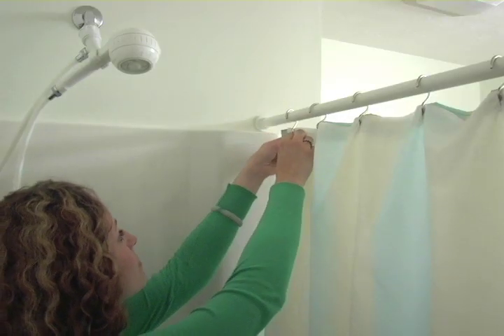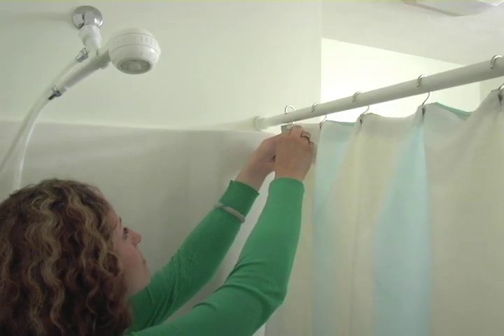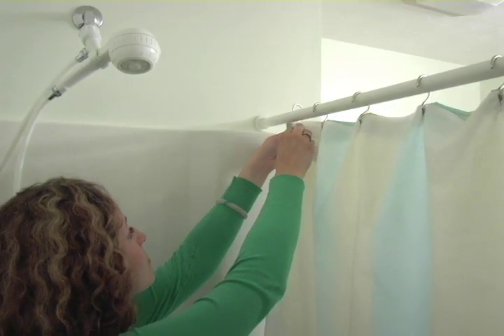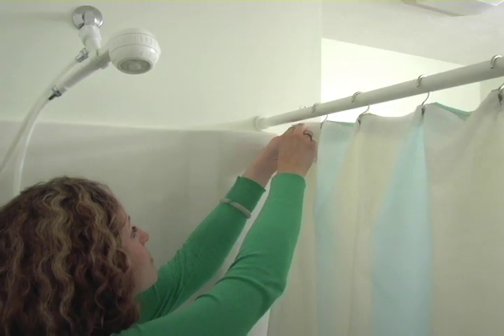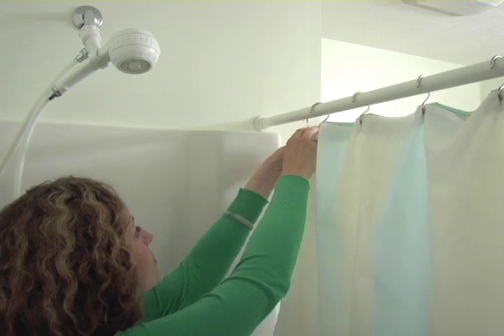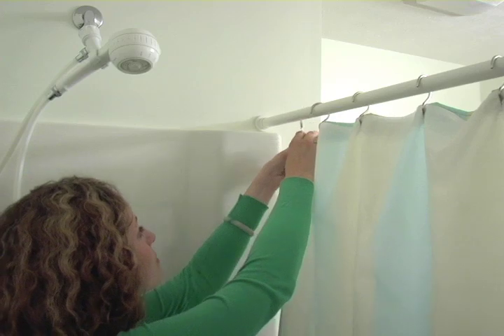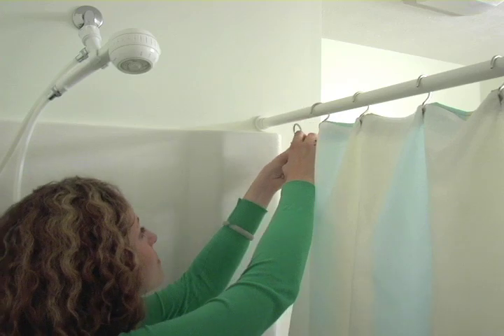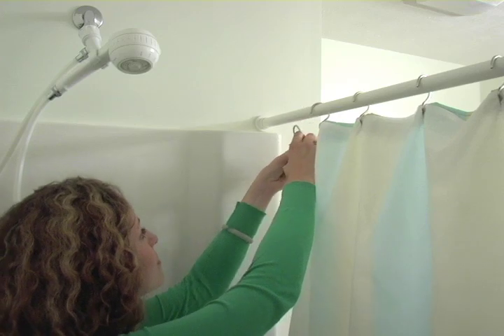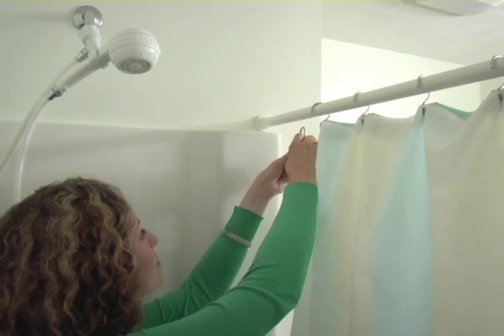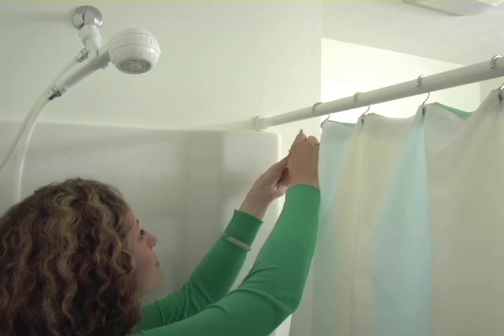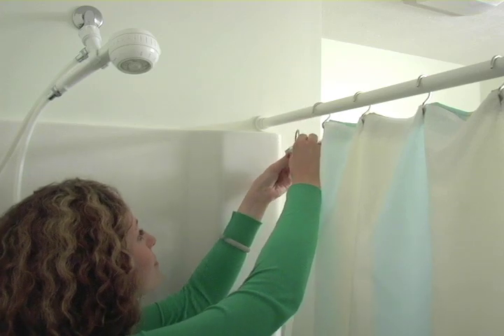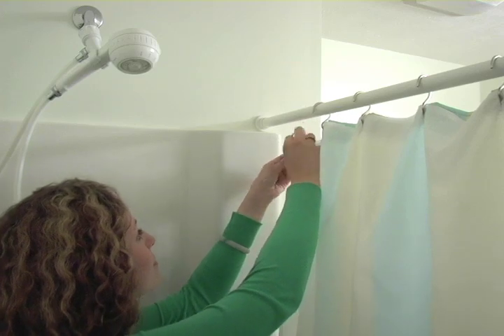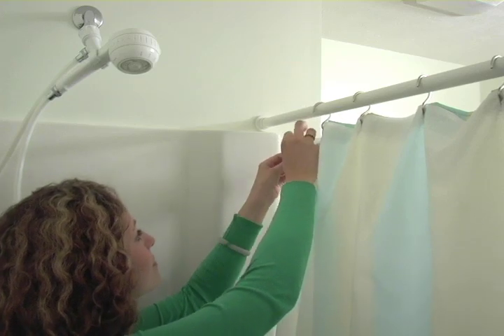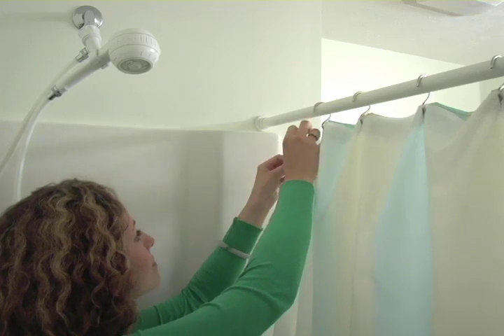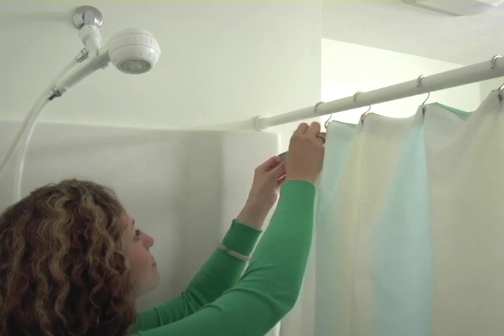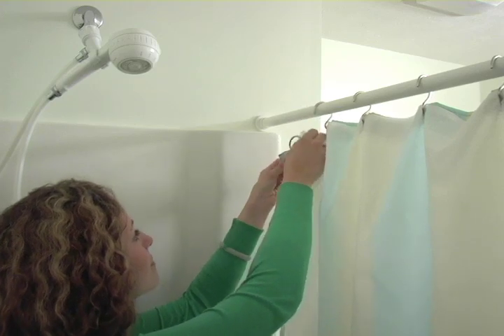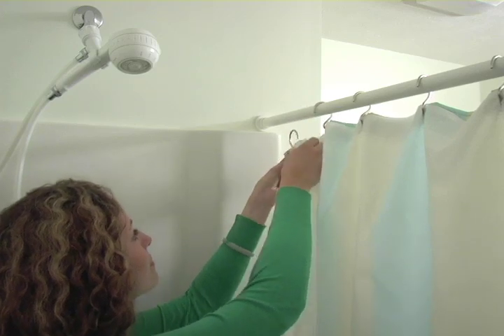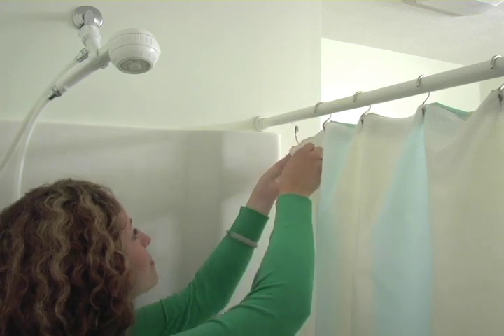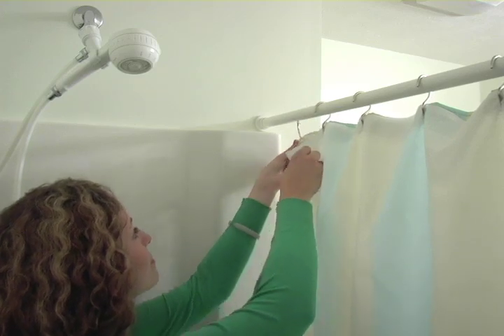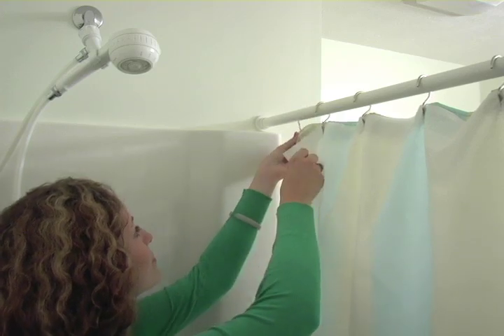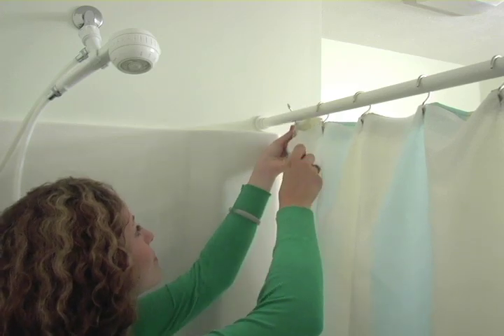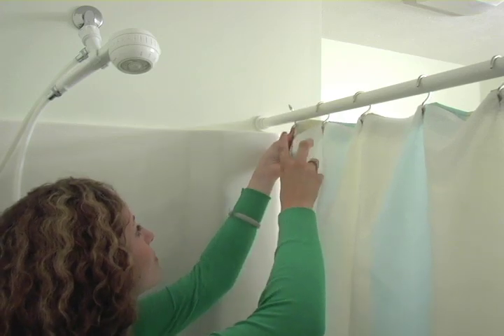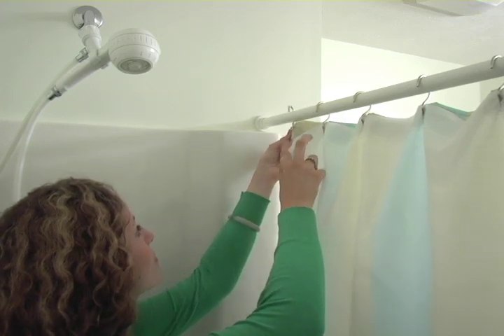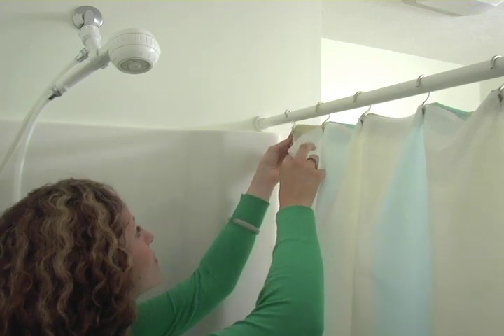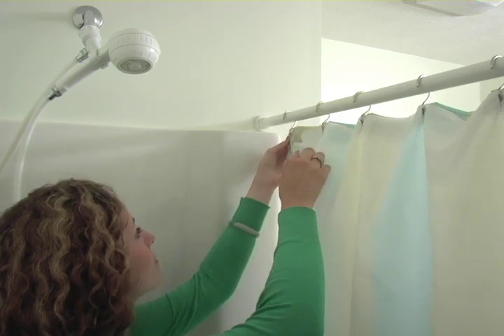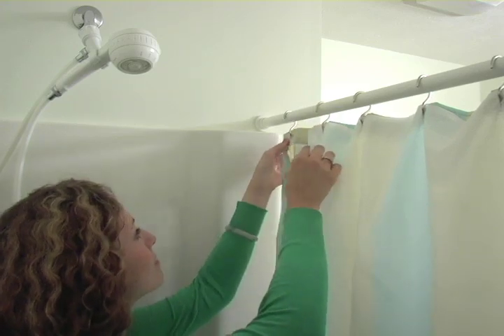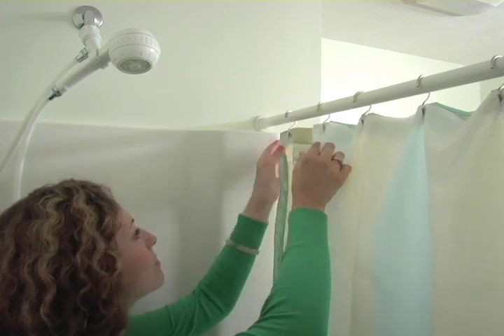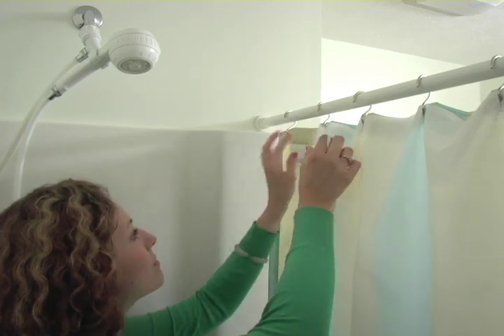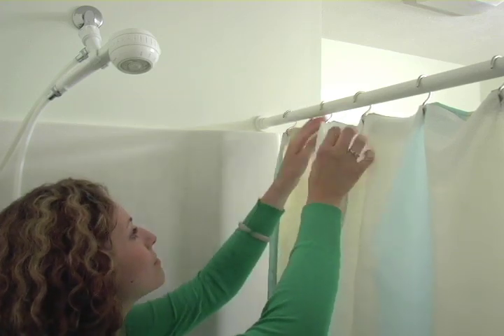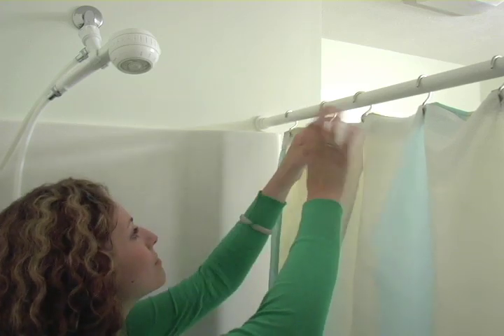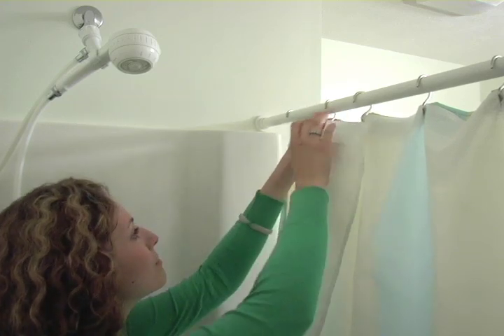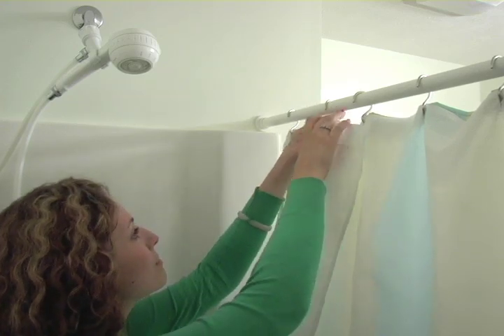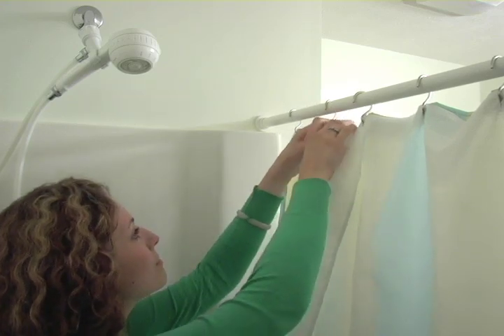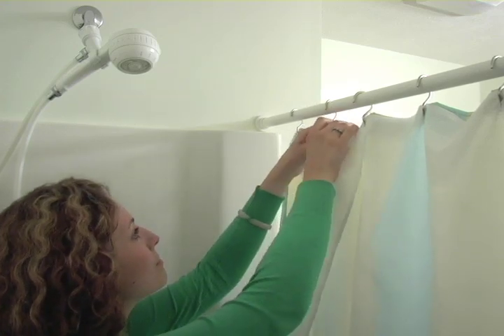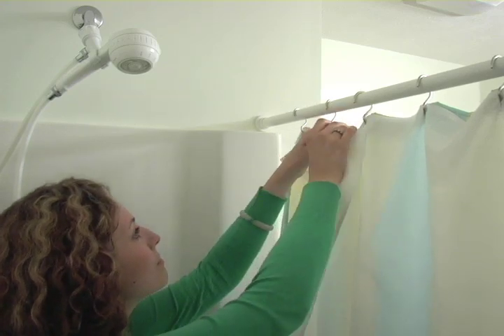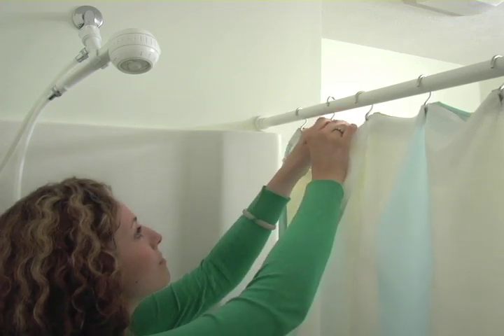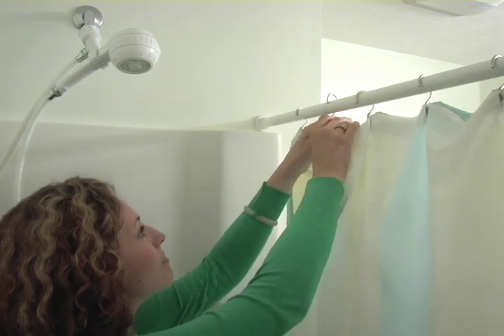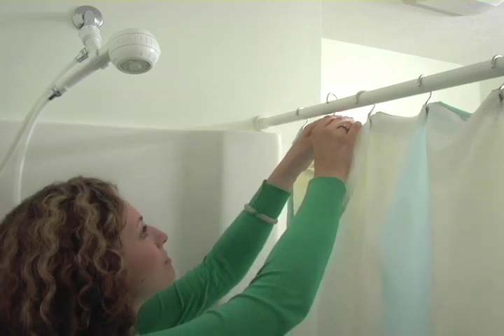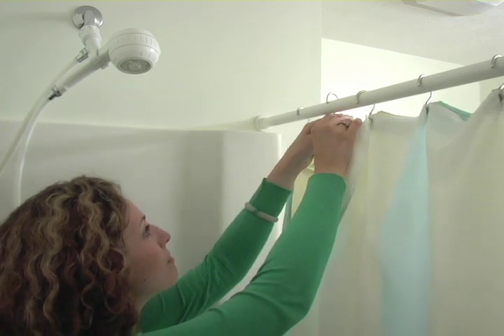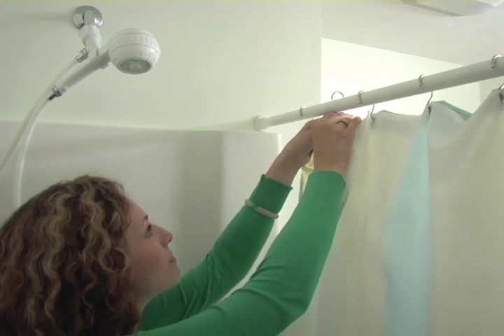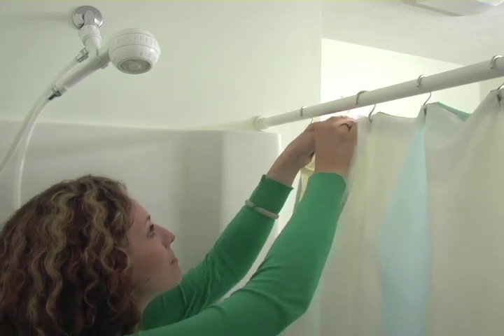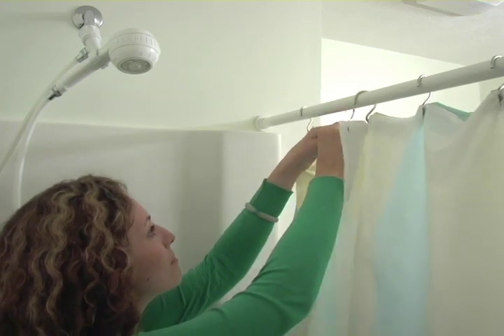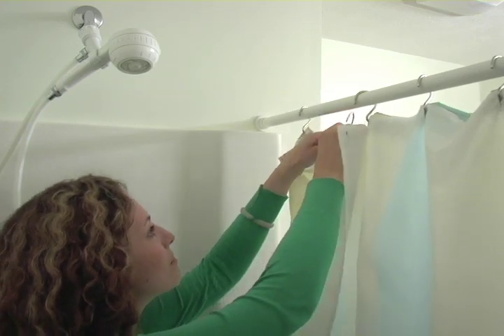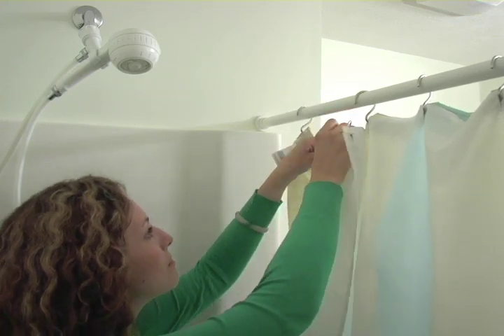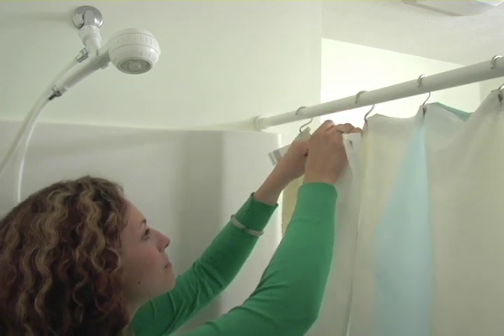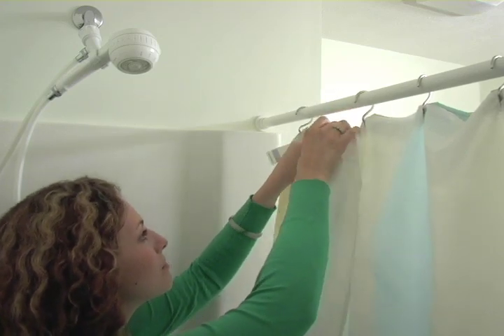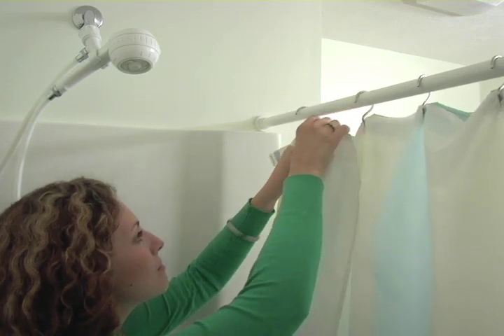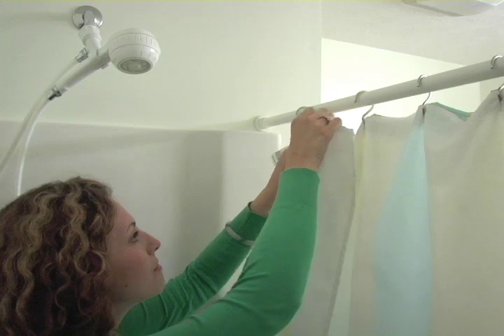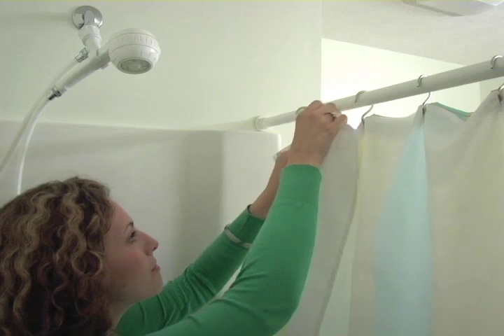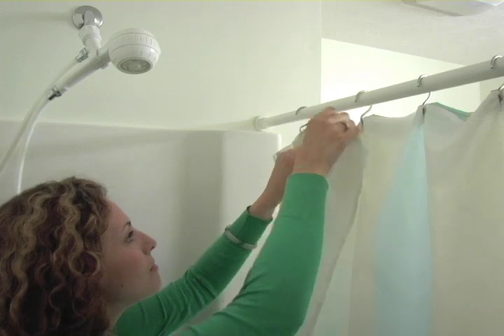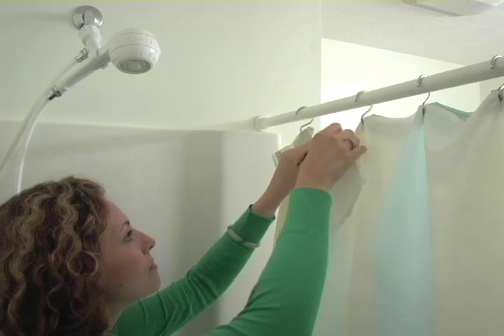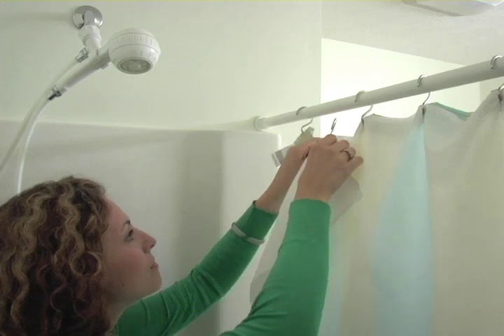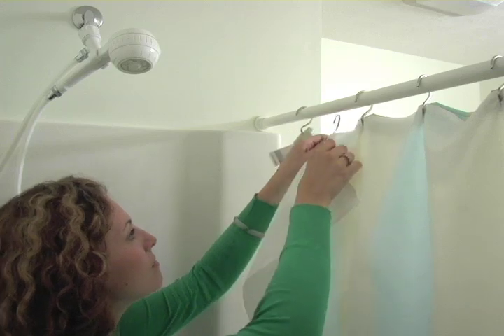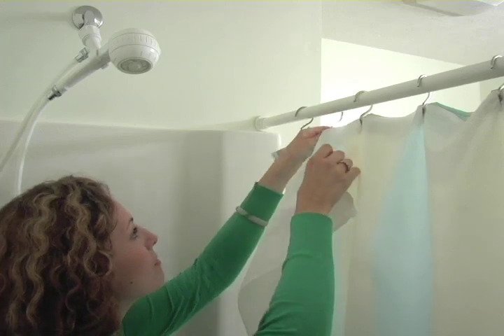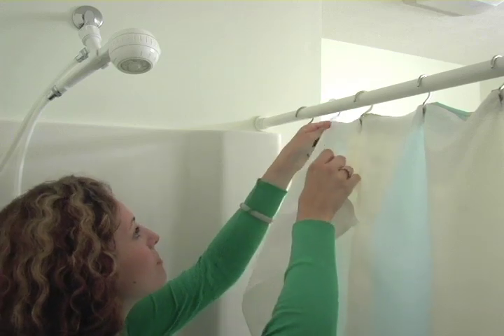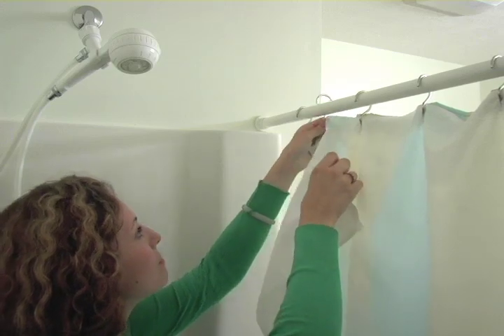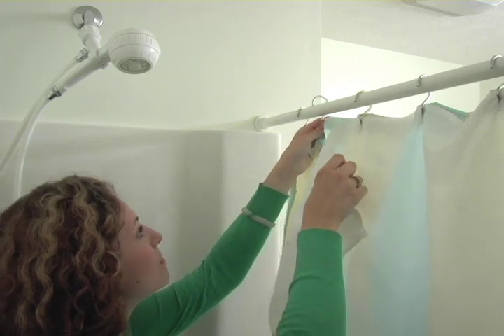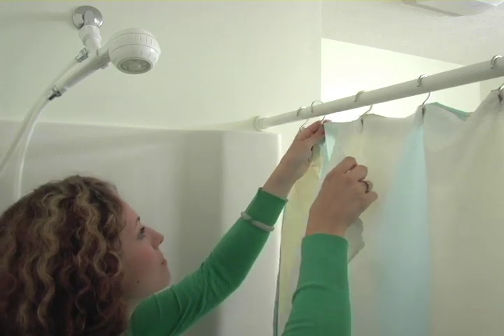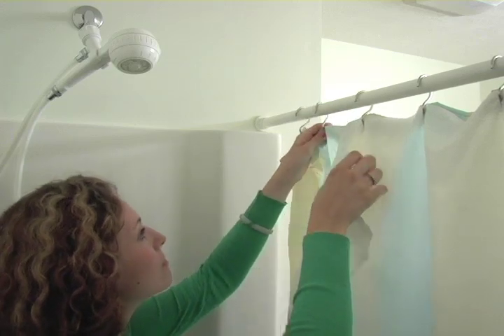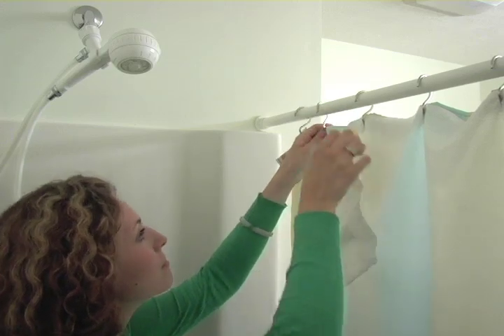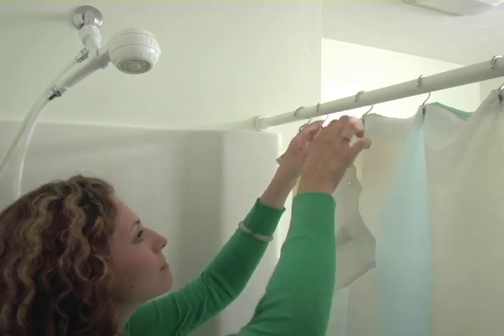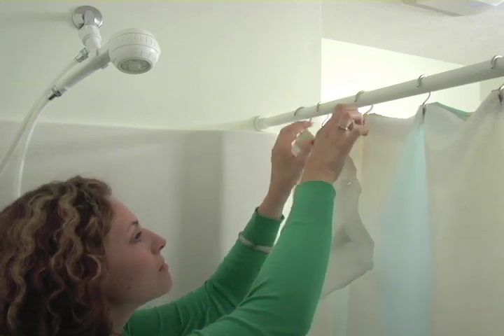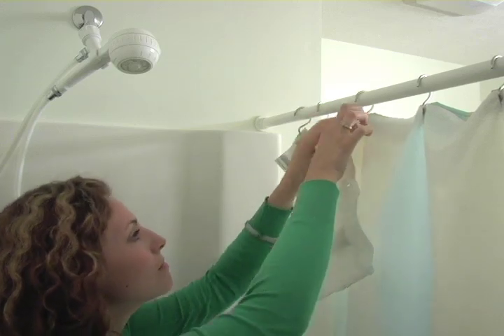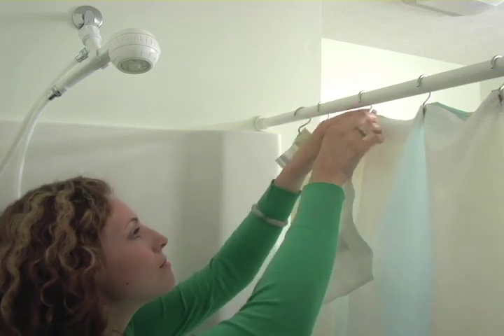First, remove the shower curtain liner from the three end rings. Leave the rings attached to the outer shower curtain.